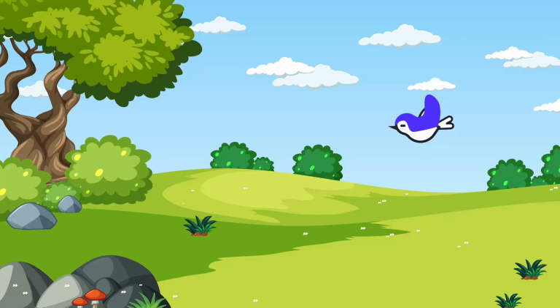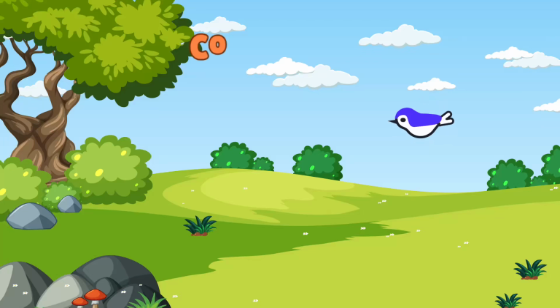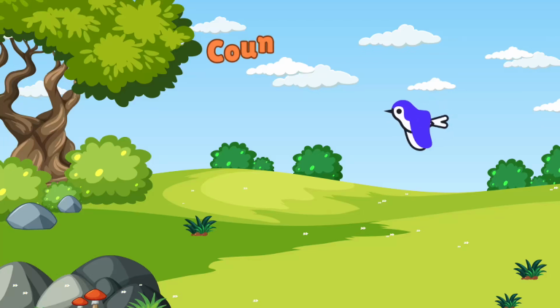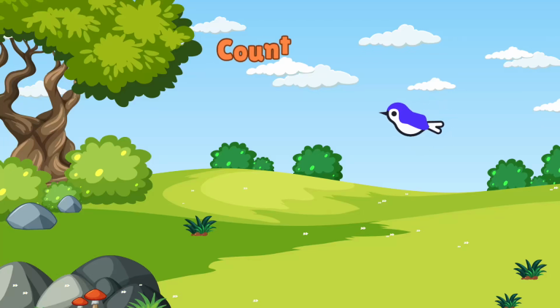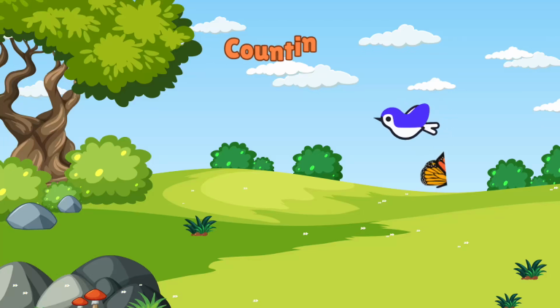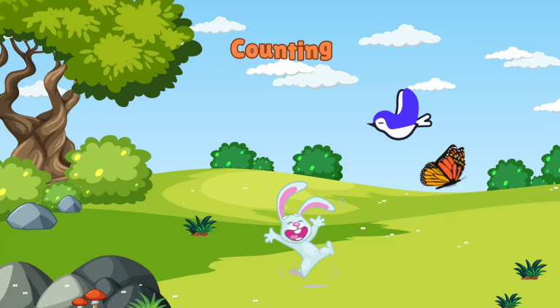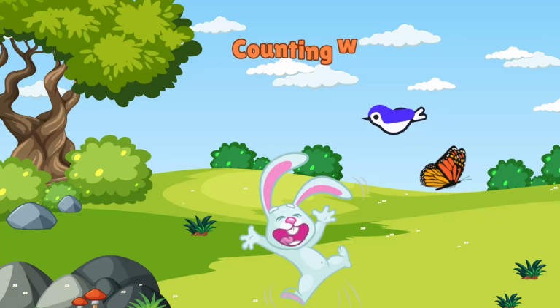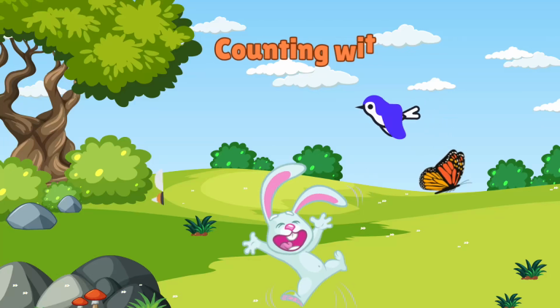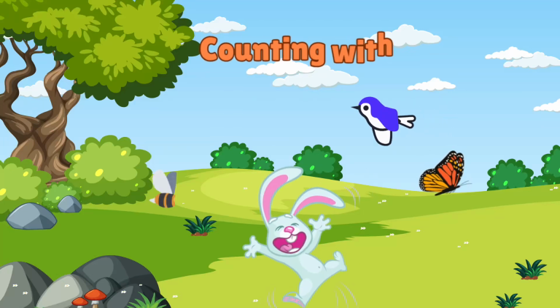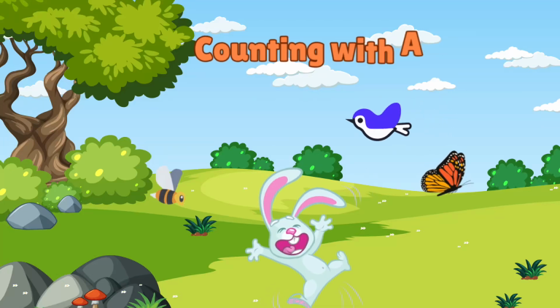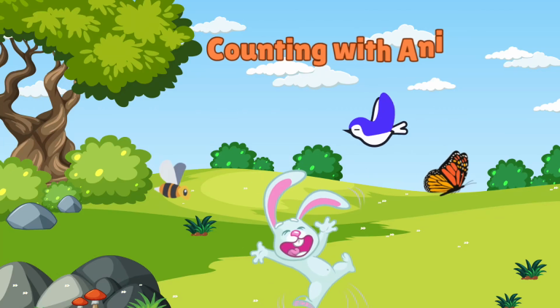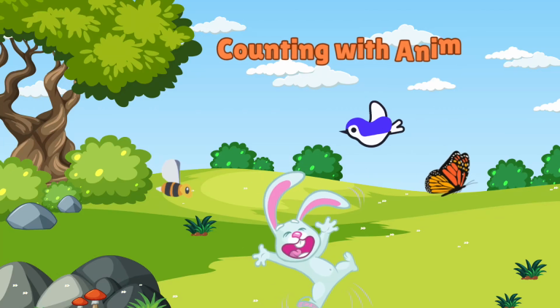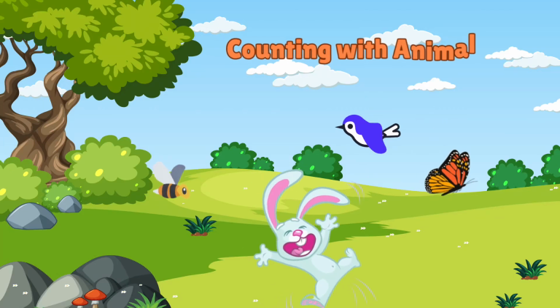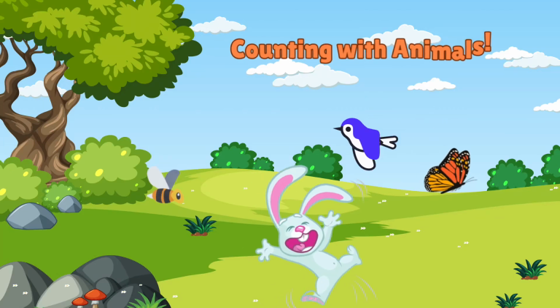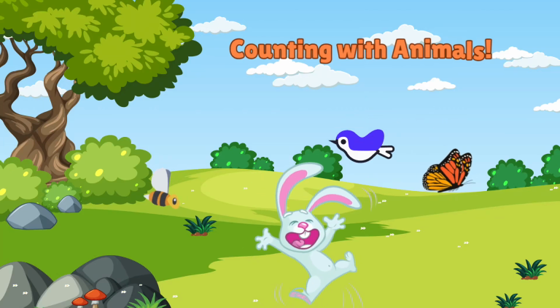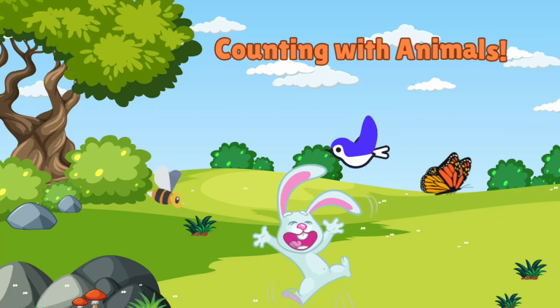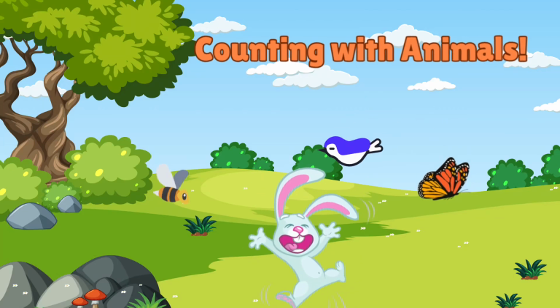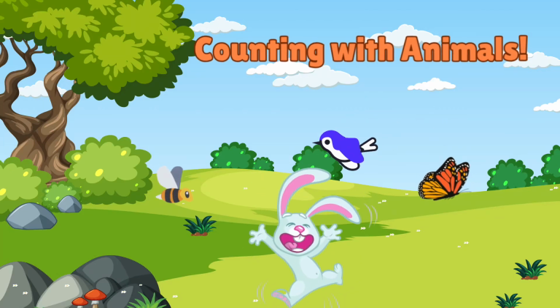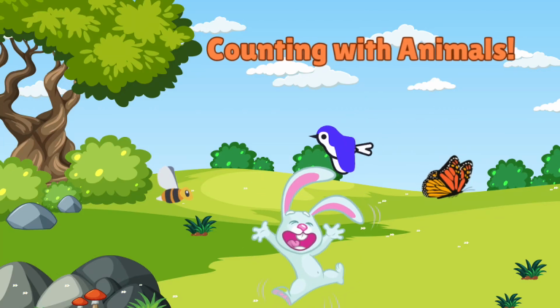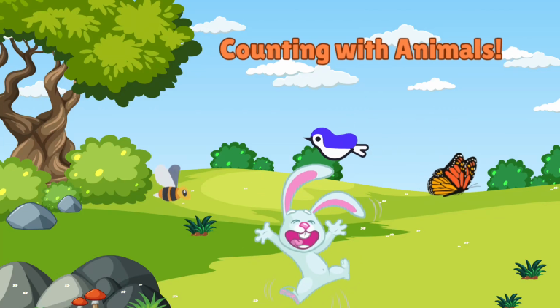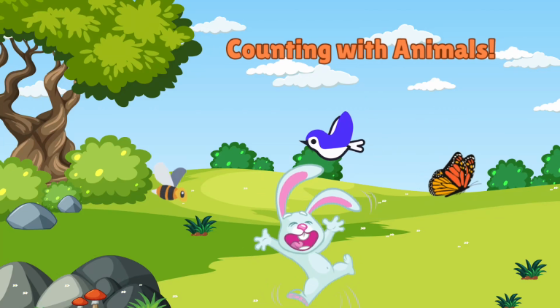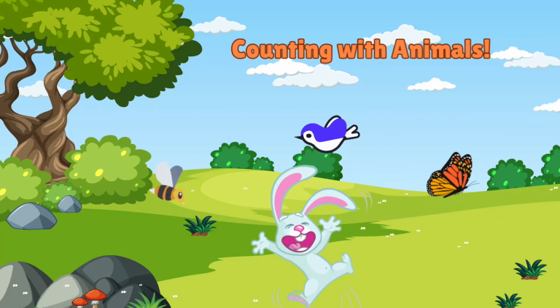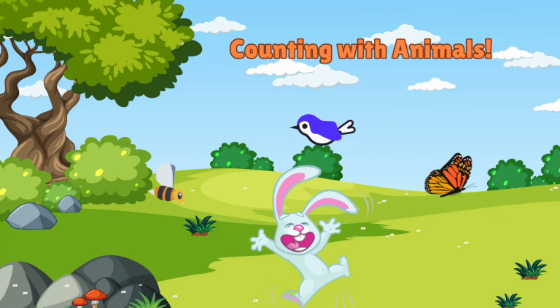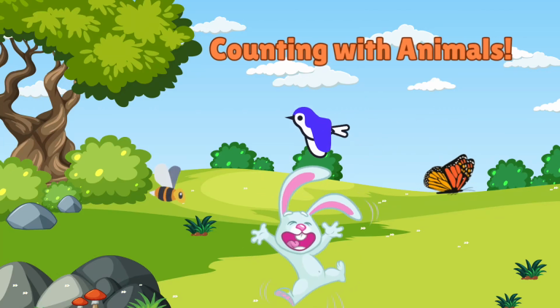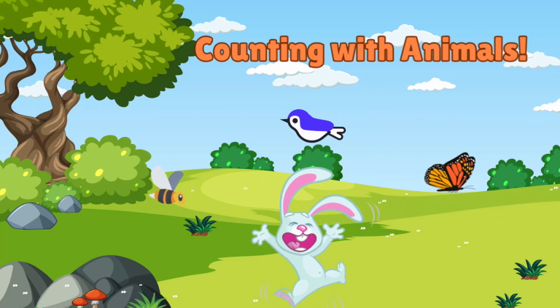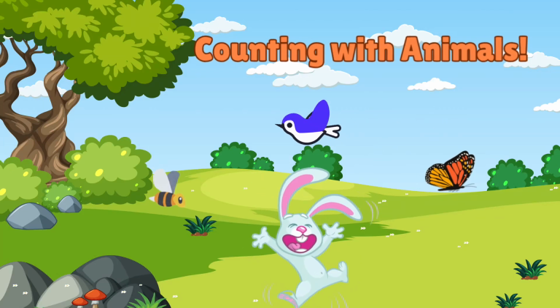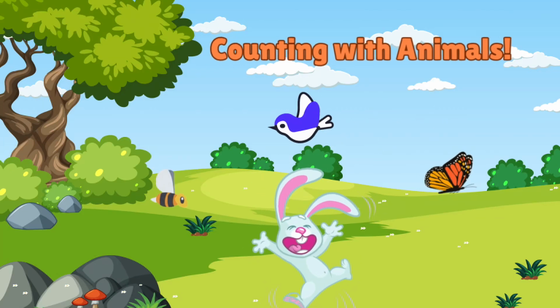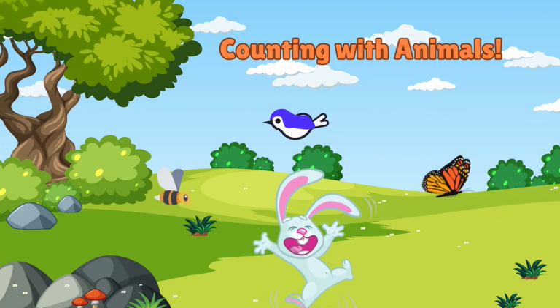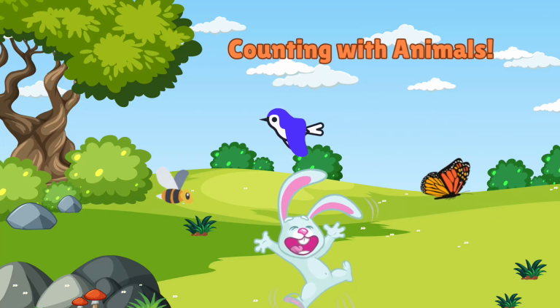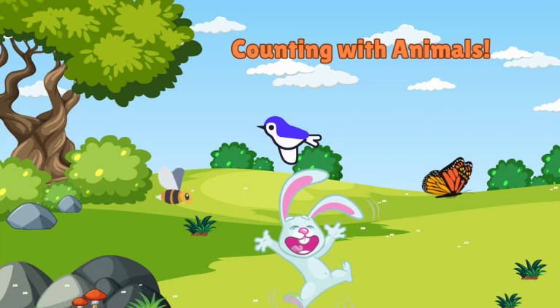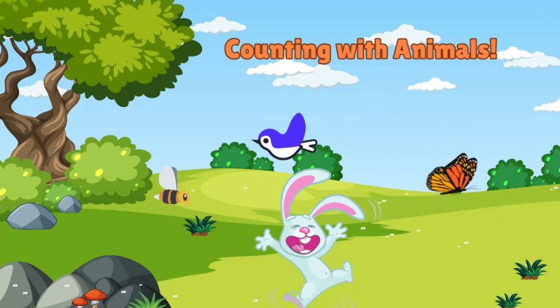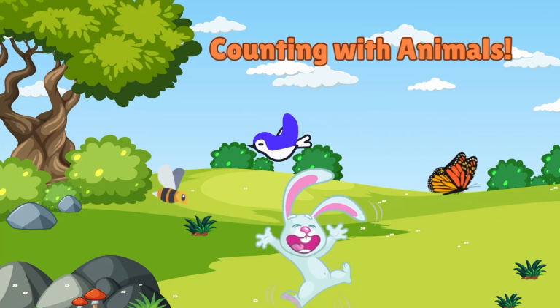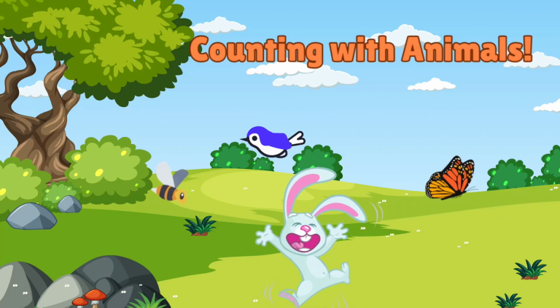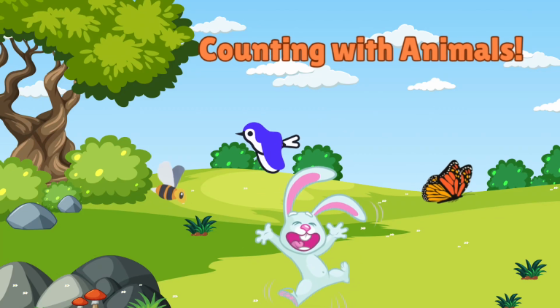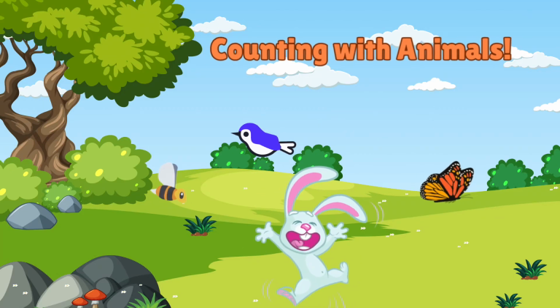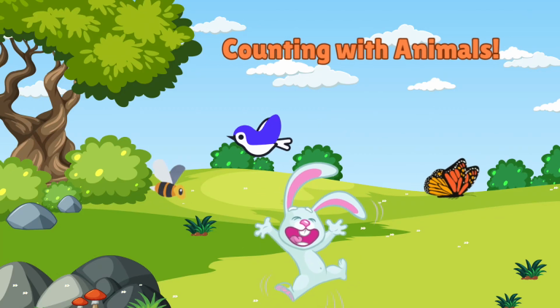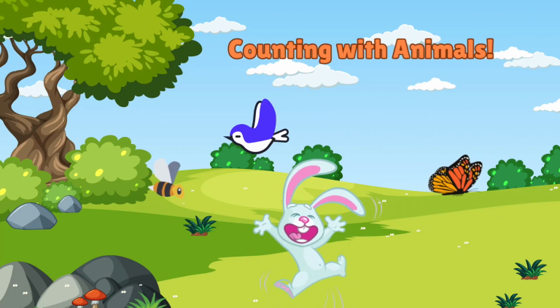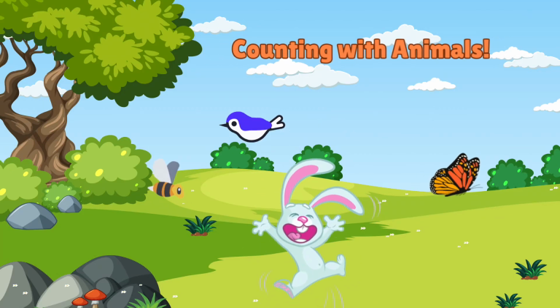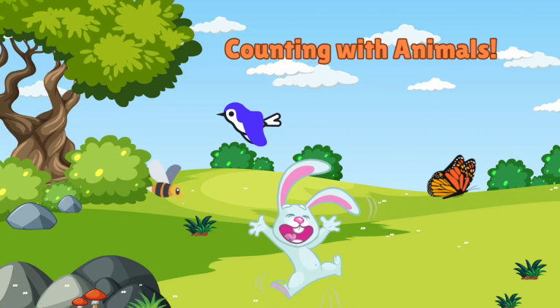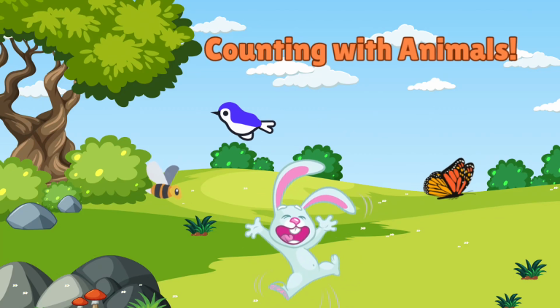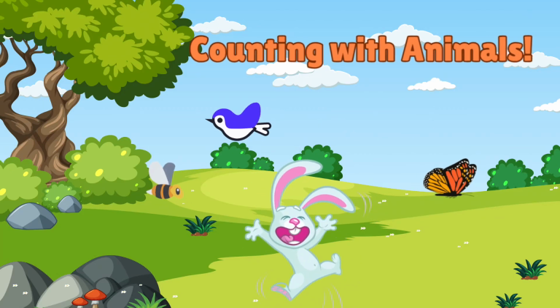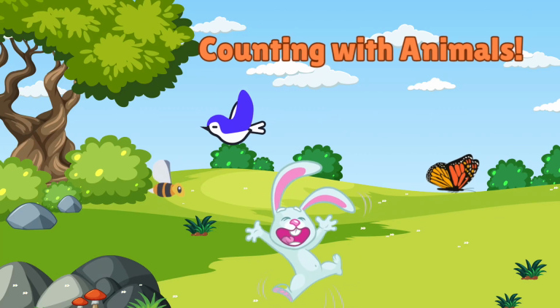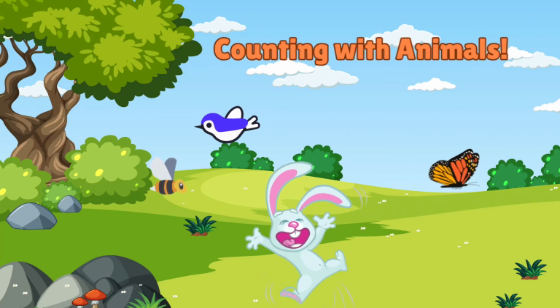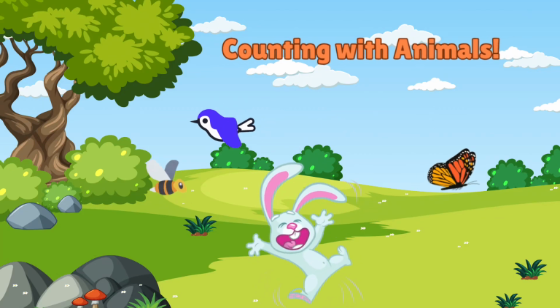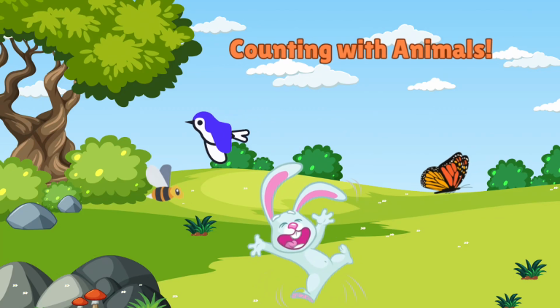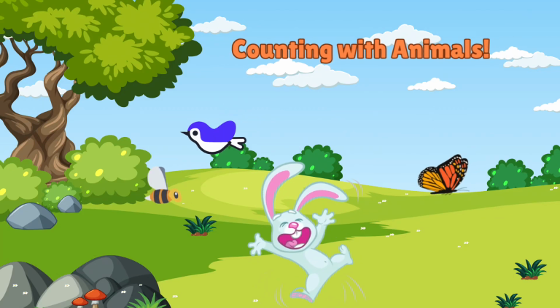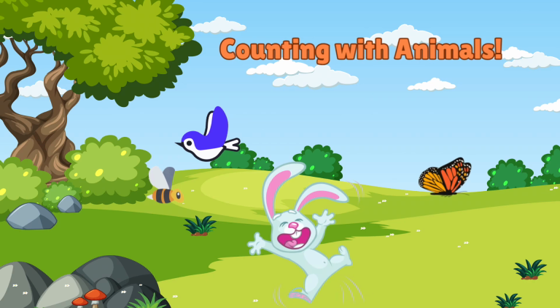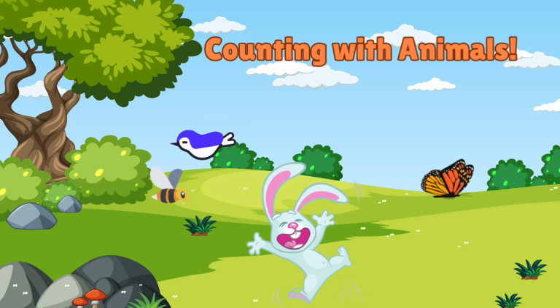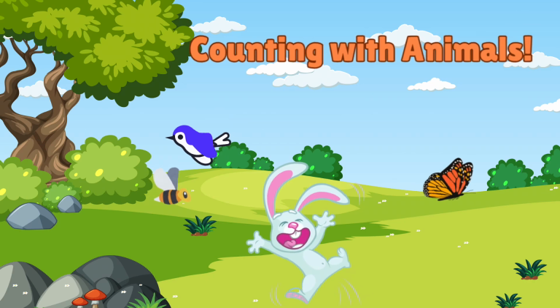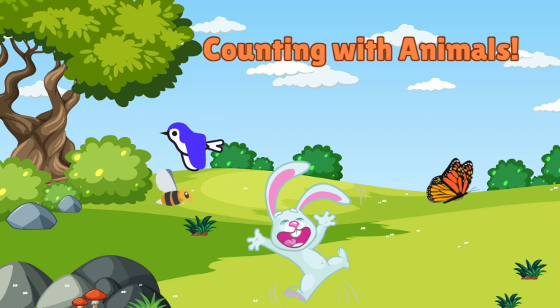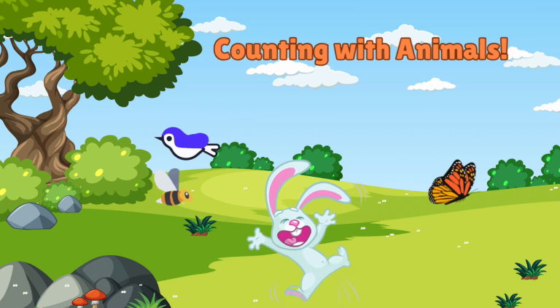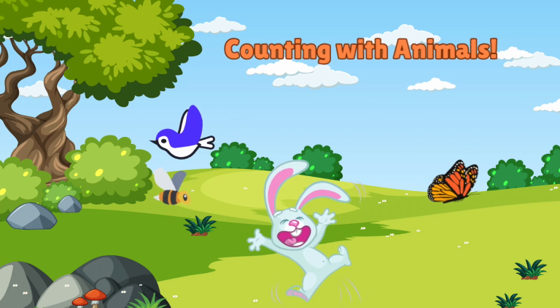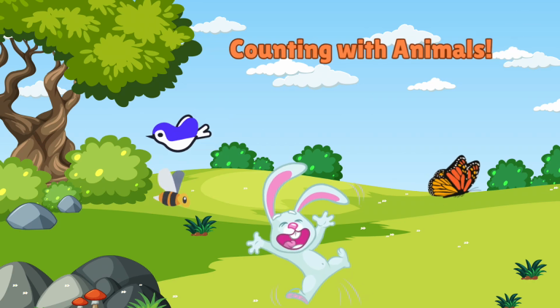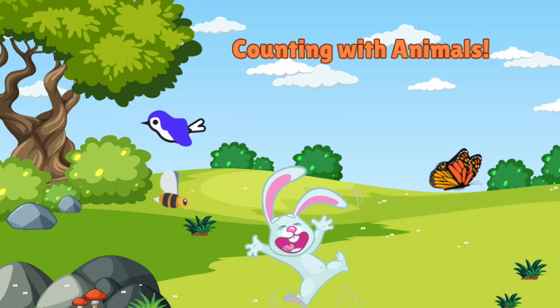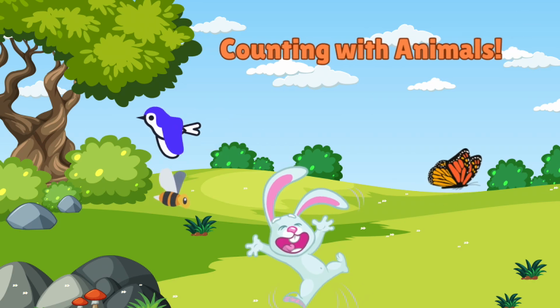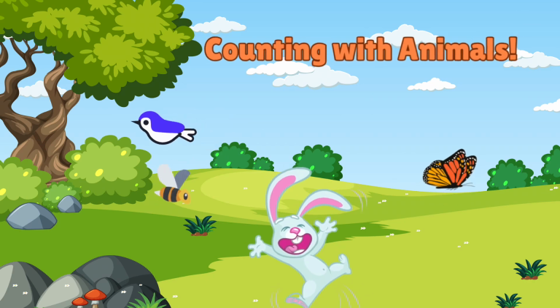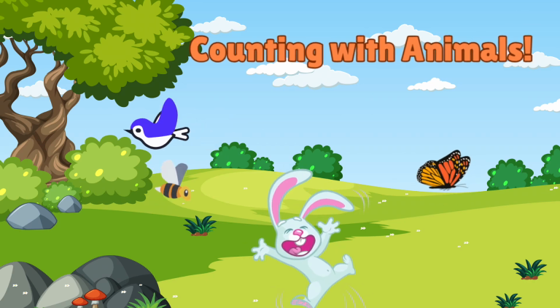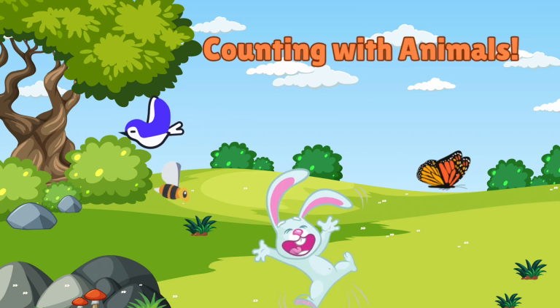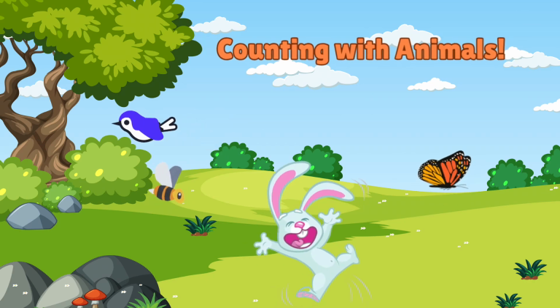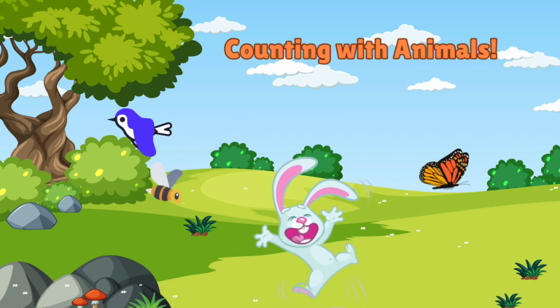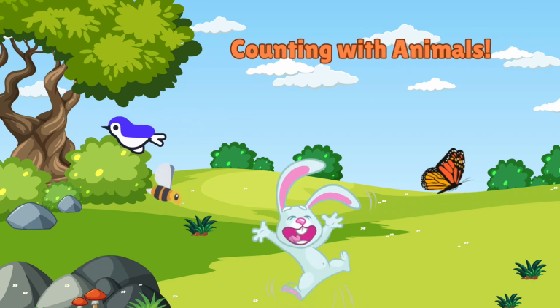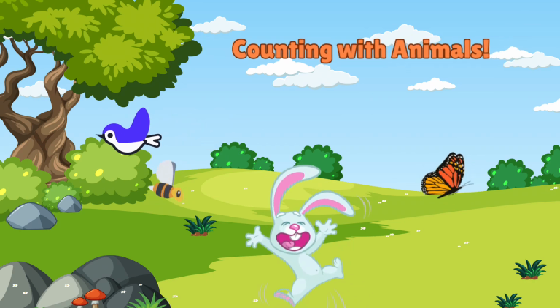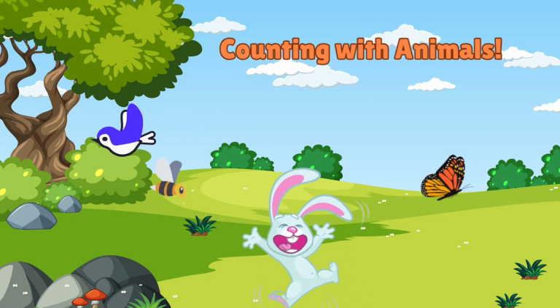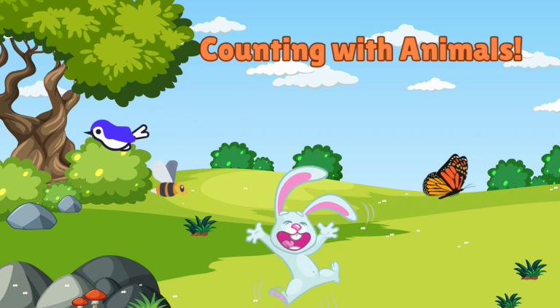Hello friends! Today we are going to count from 1 to 10 with some of our animal friends. Are you ready? Let's go!